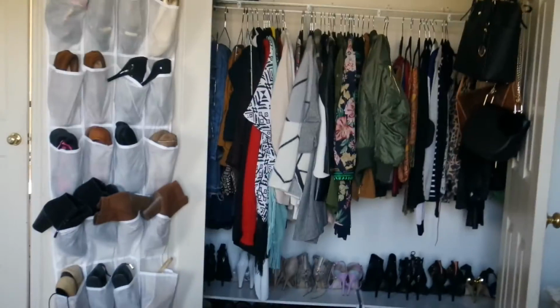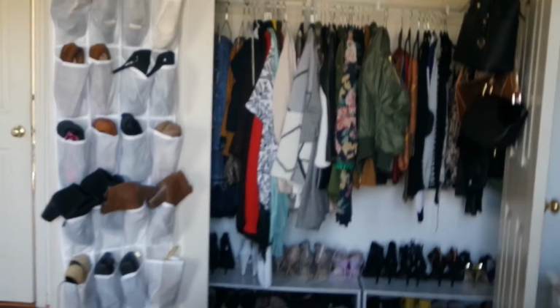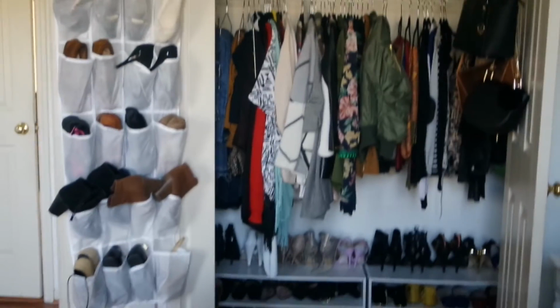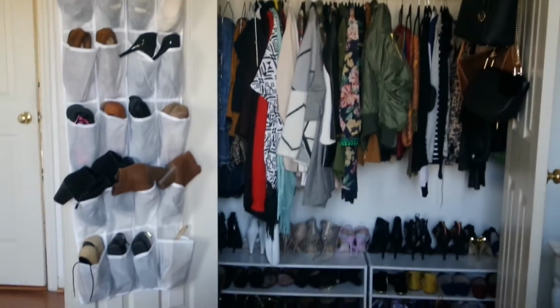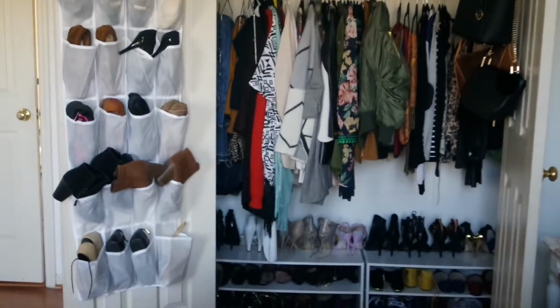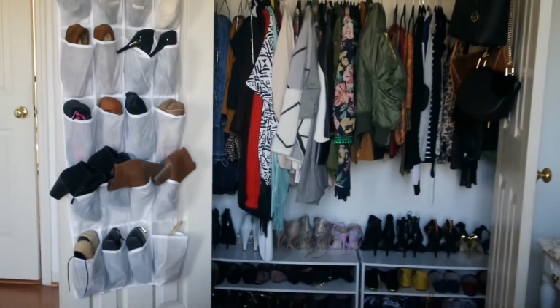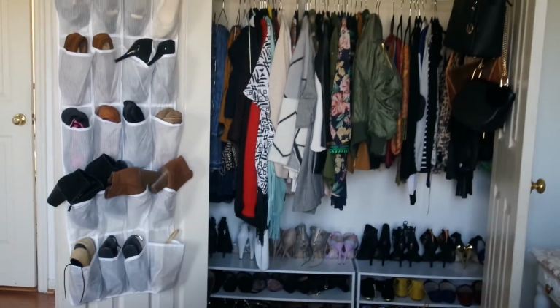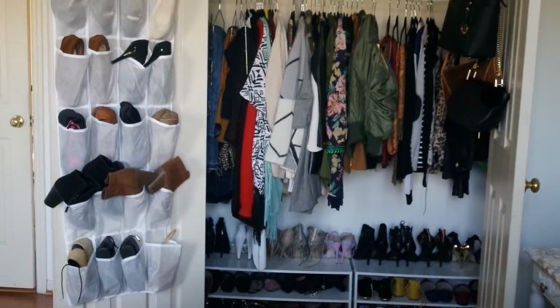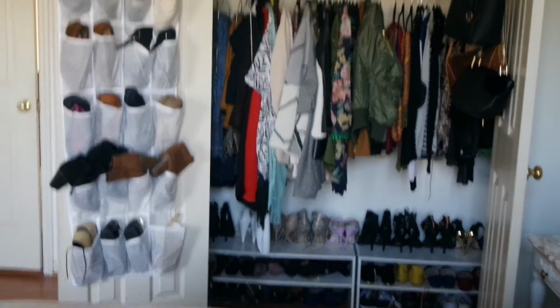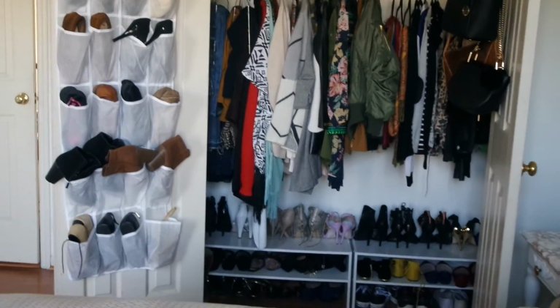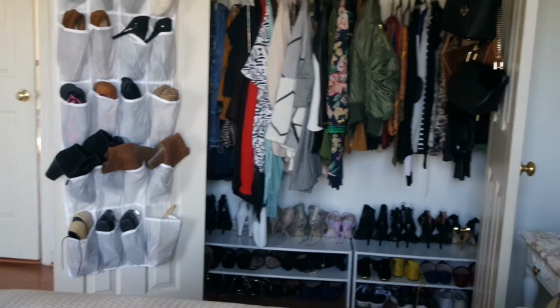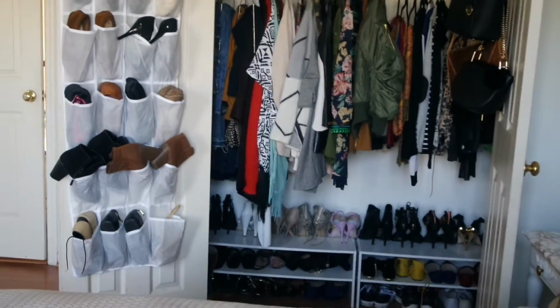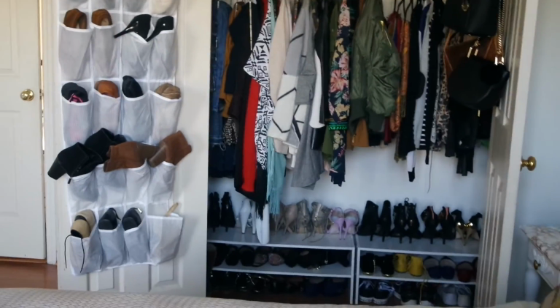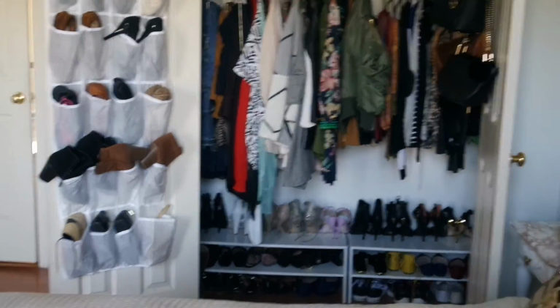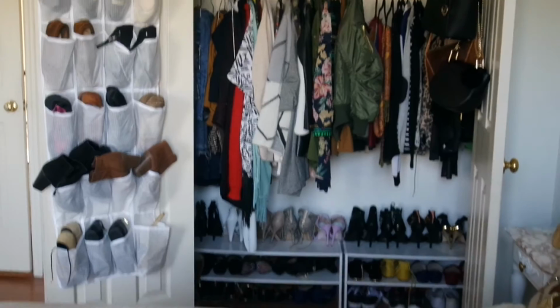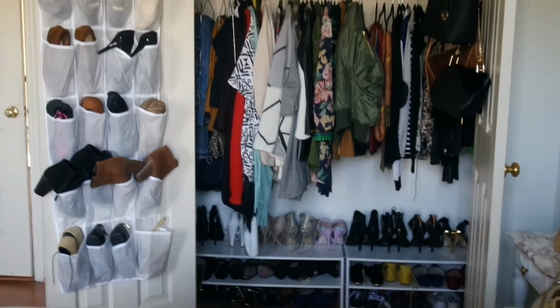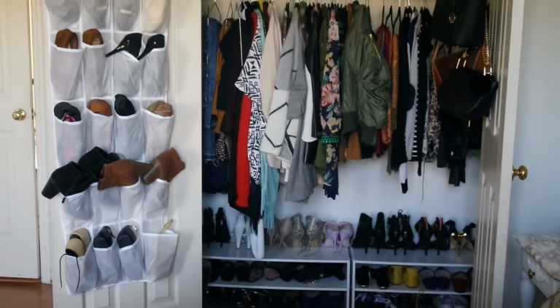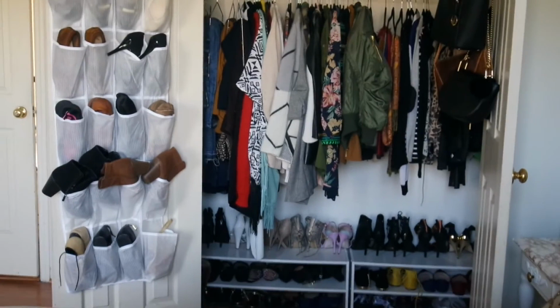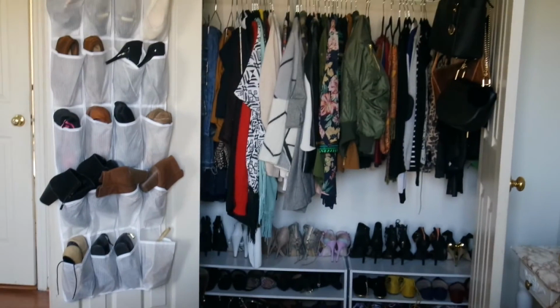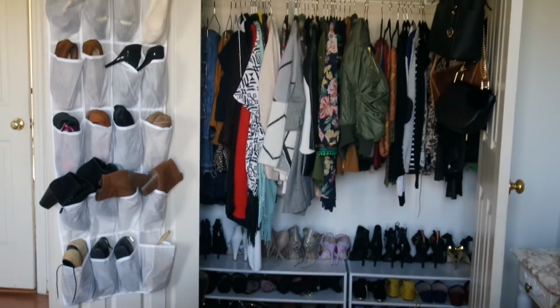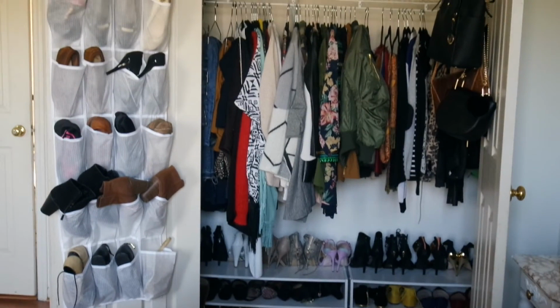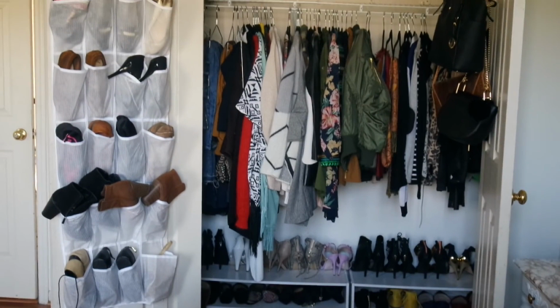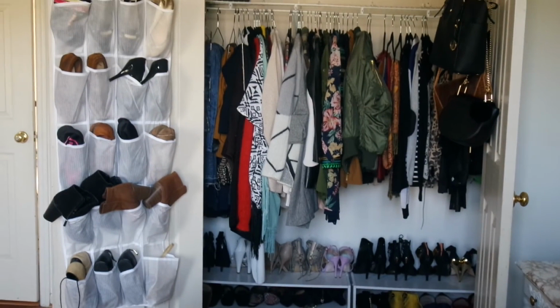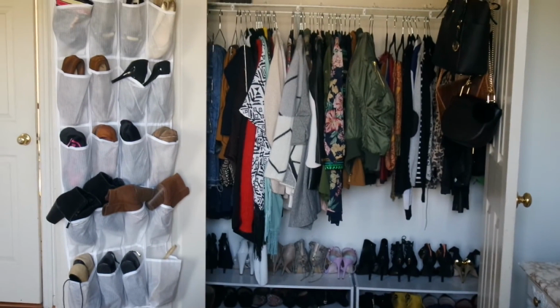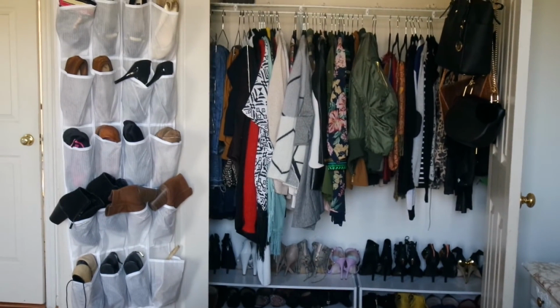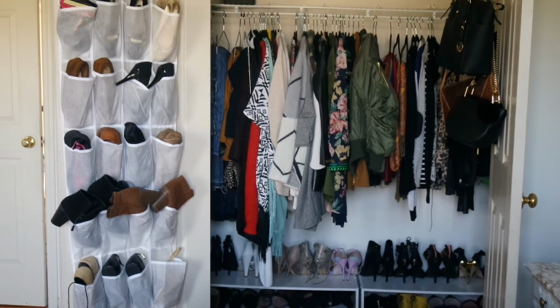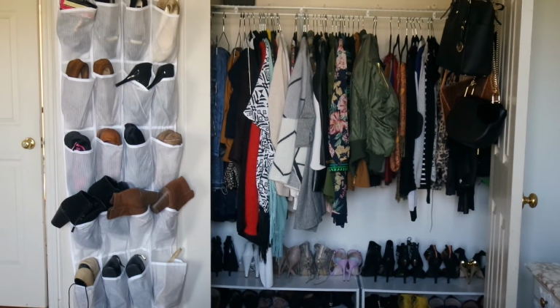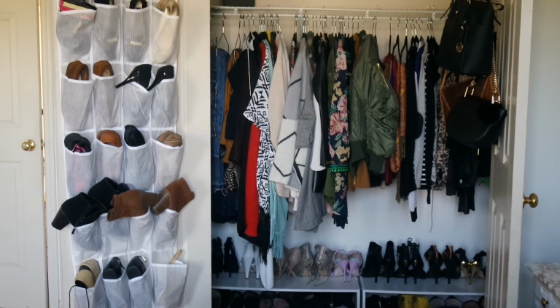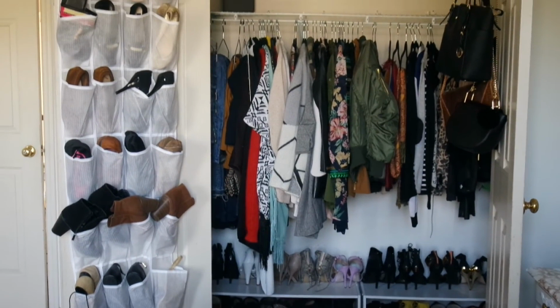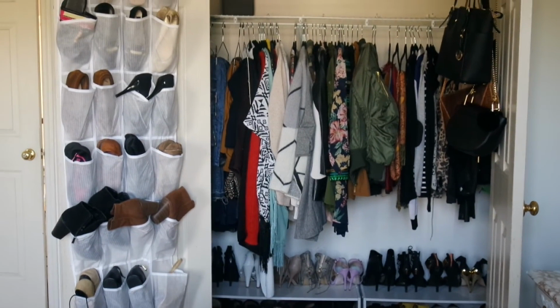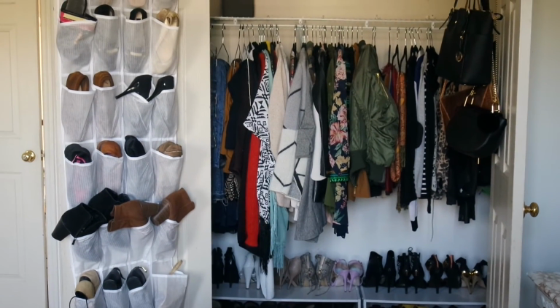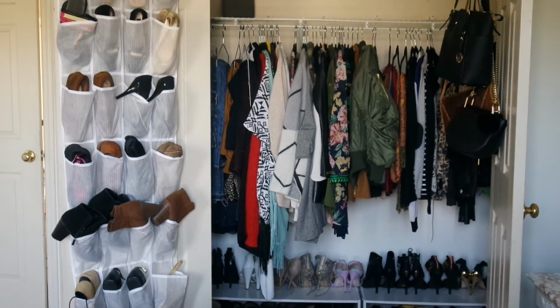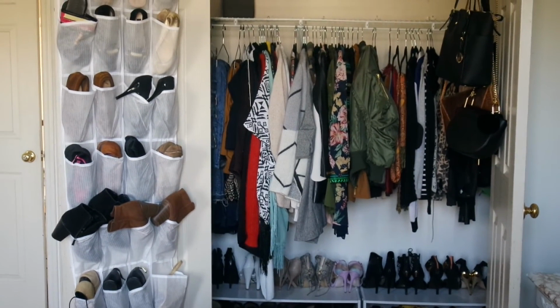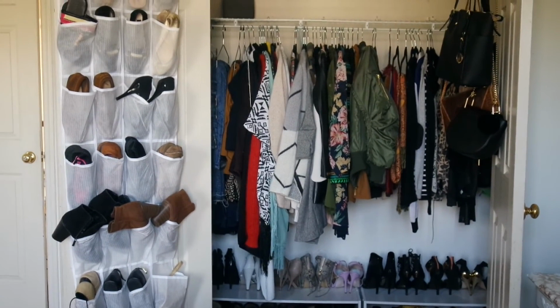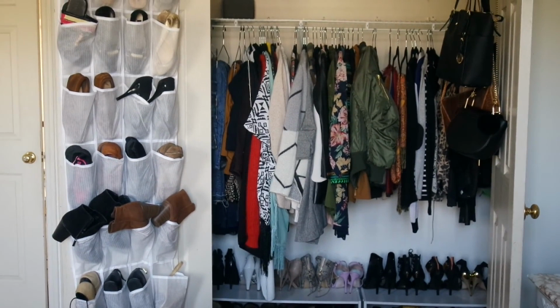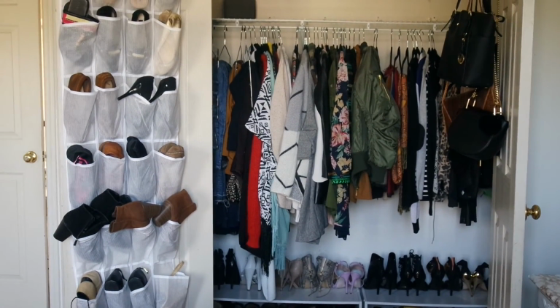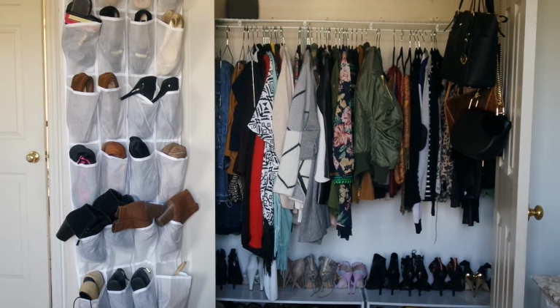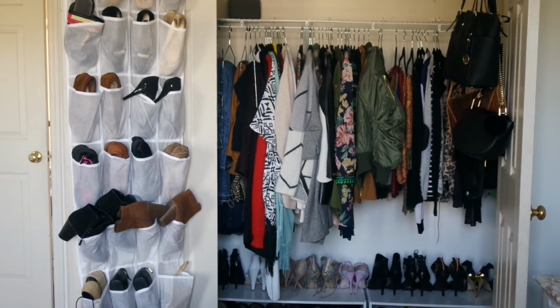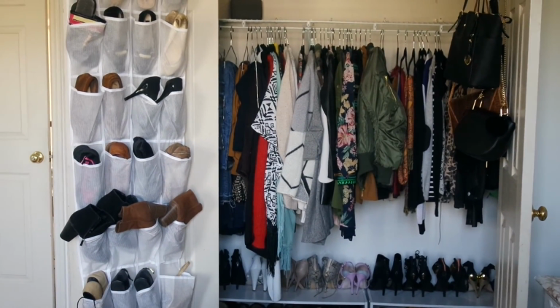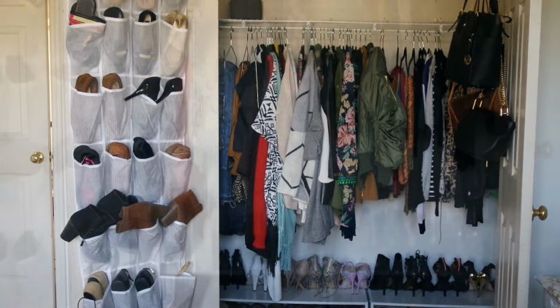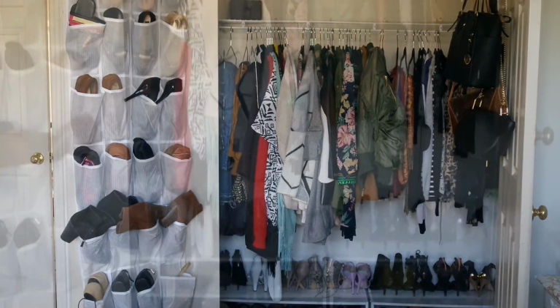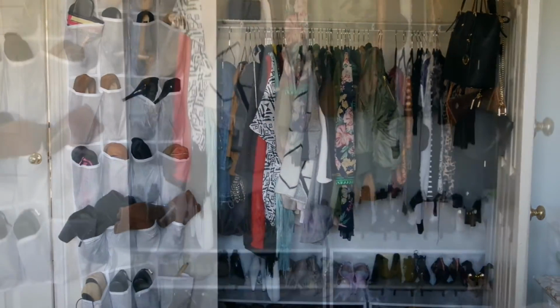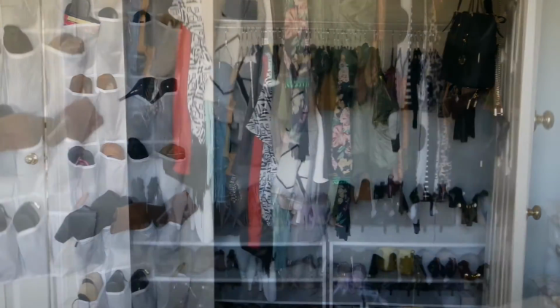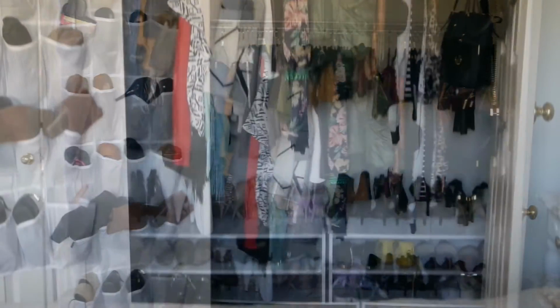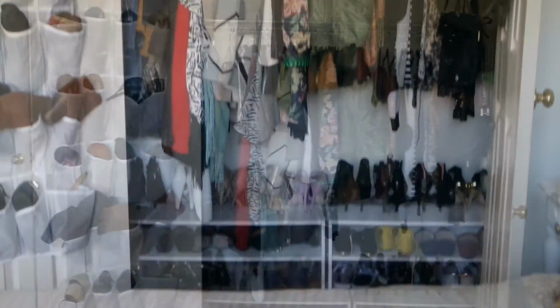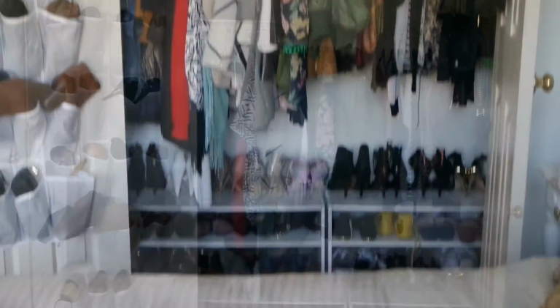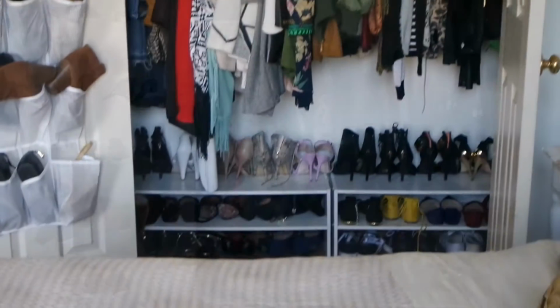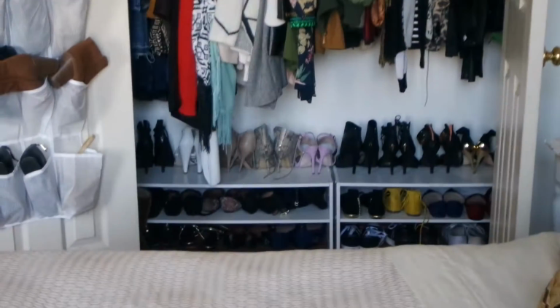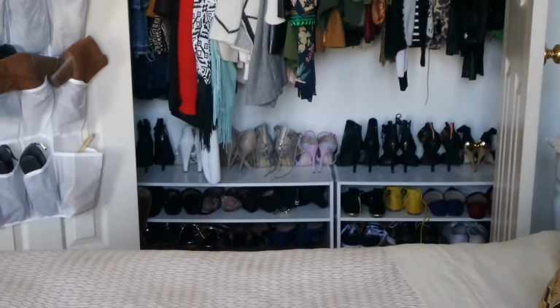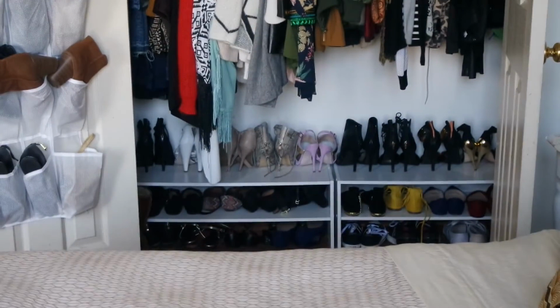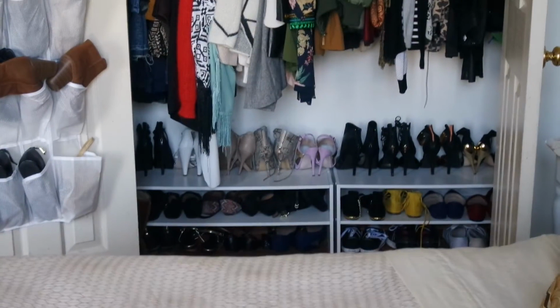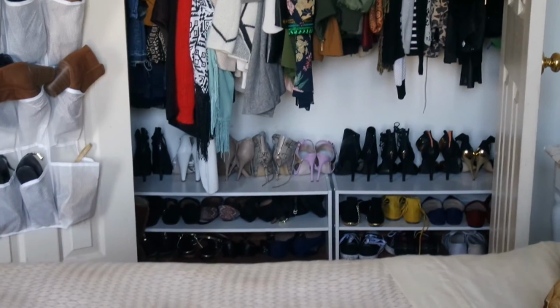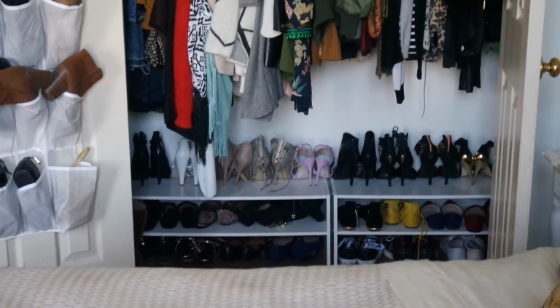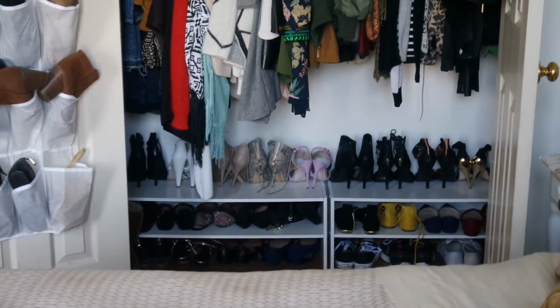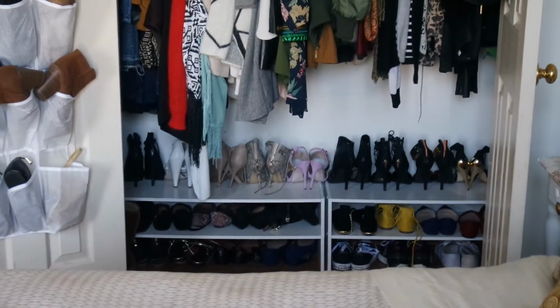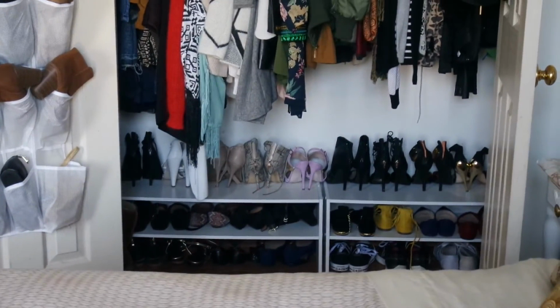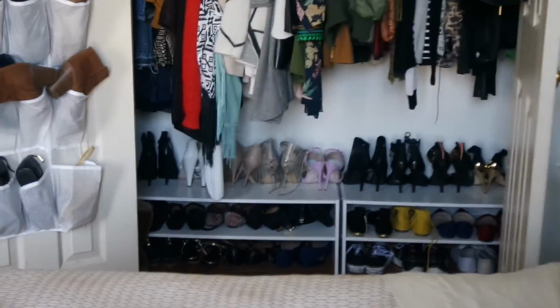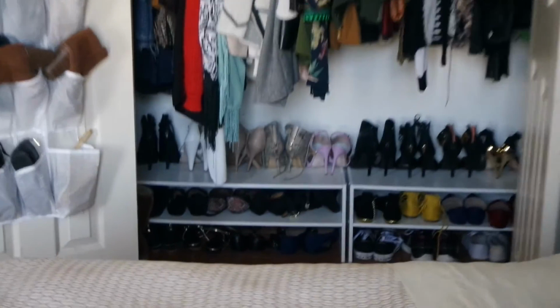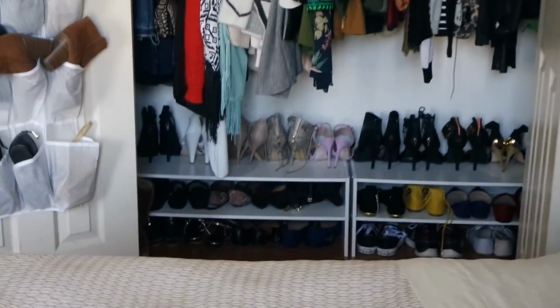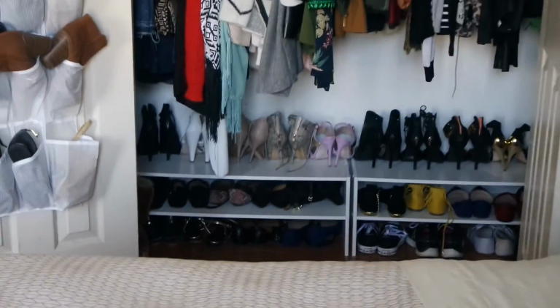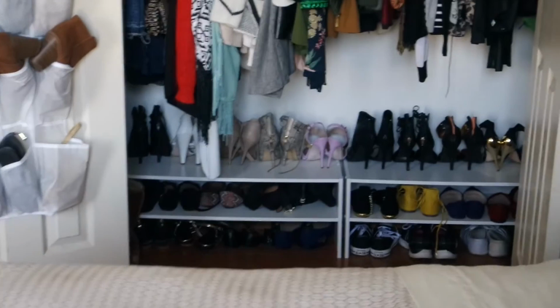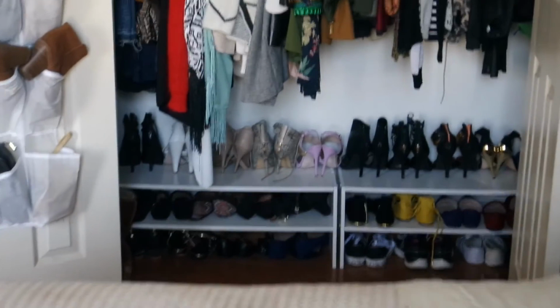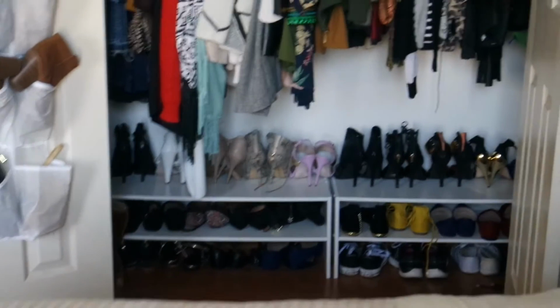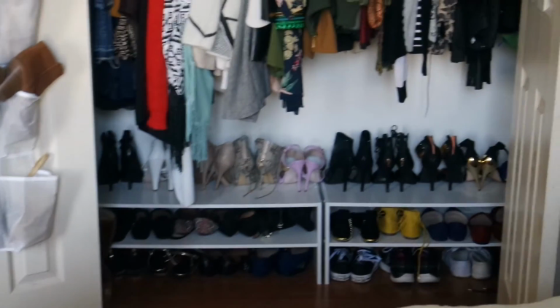The last part of my room is of course my closet, and I got most of my organization pieces such as my hangers and my shoe racks from Target.